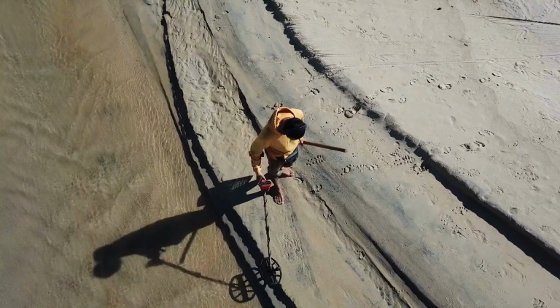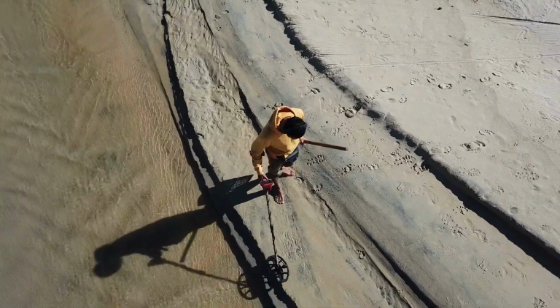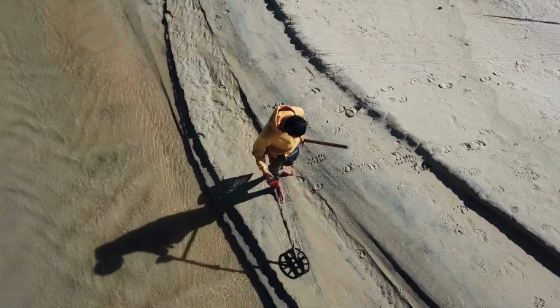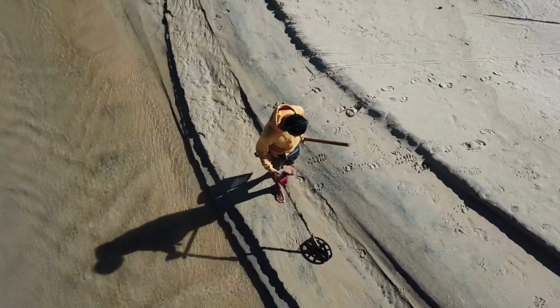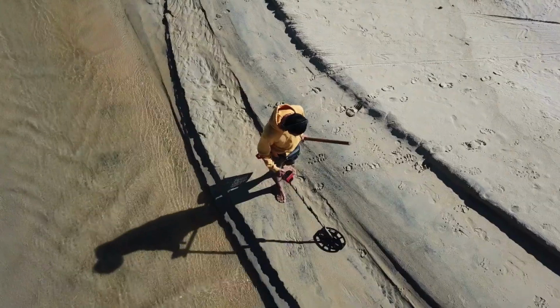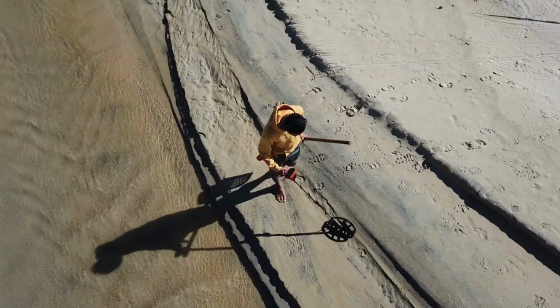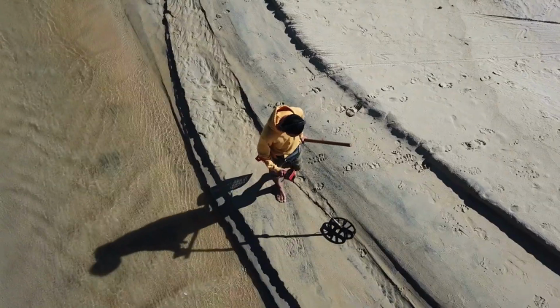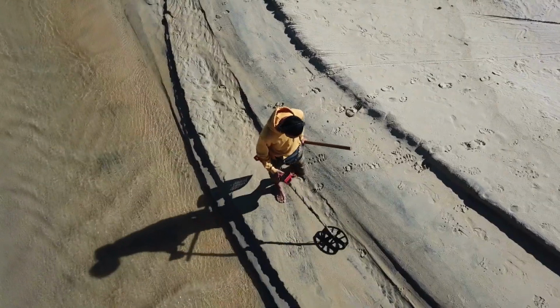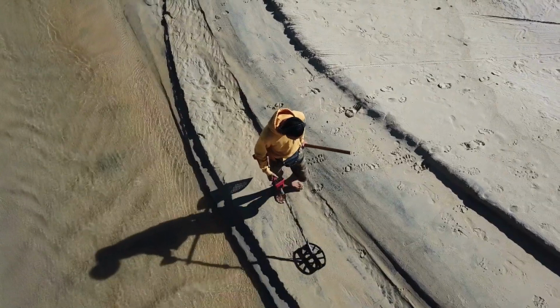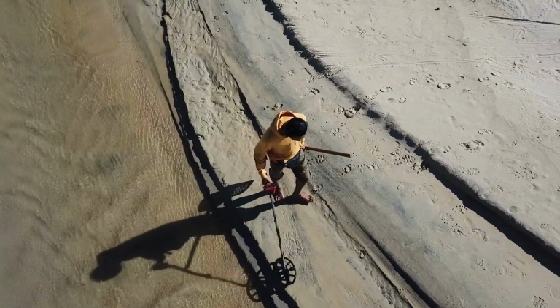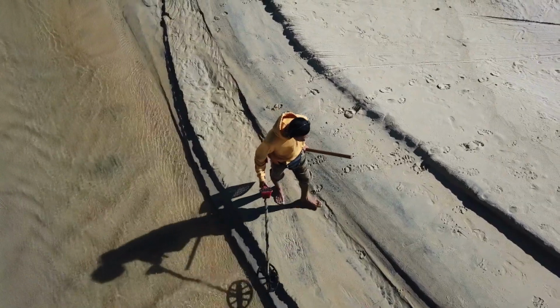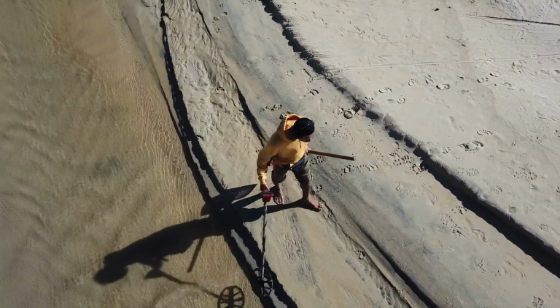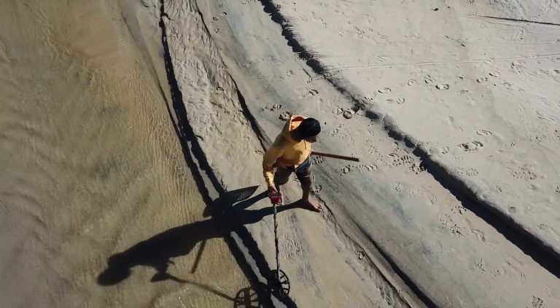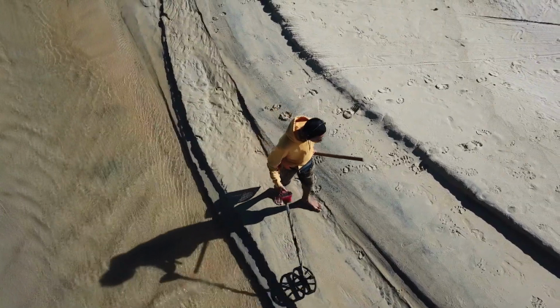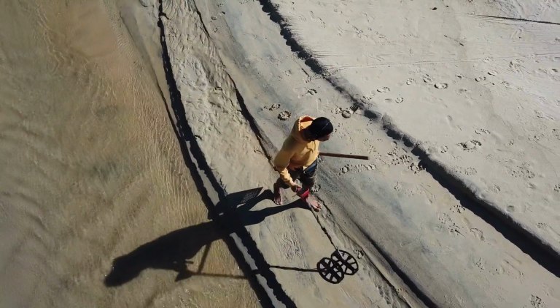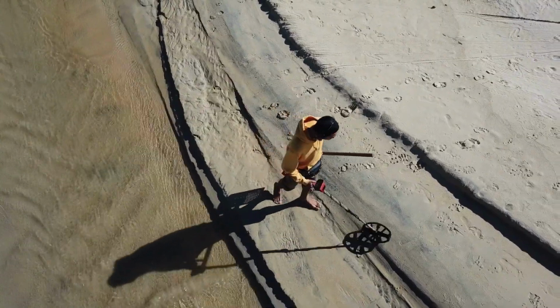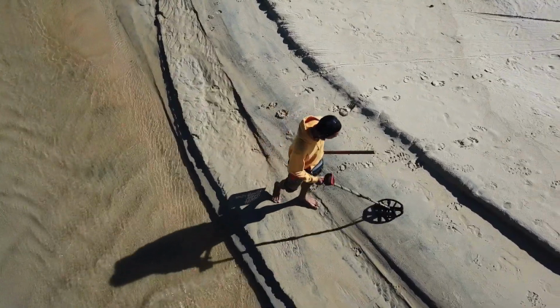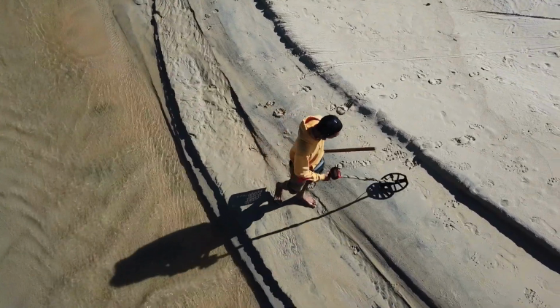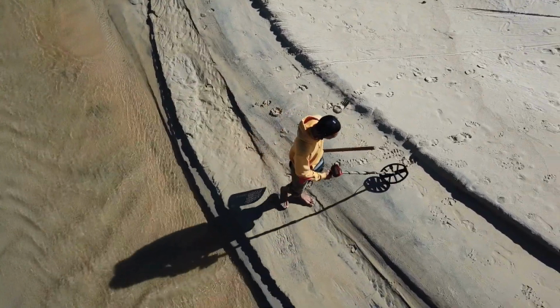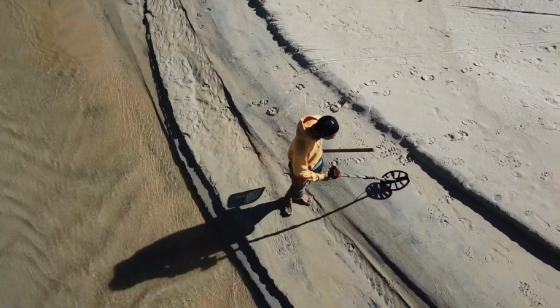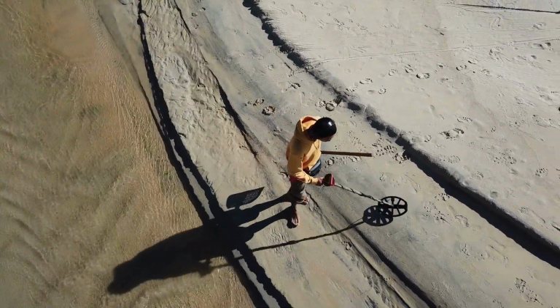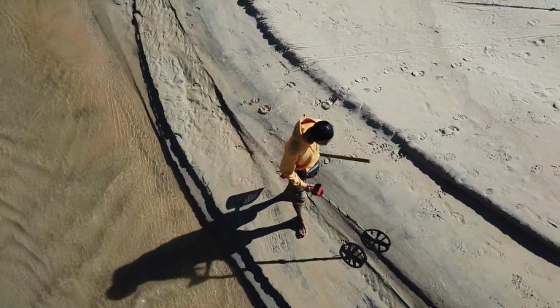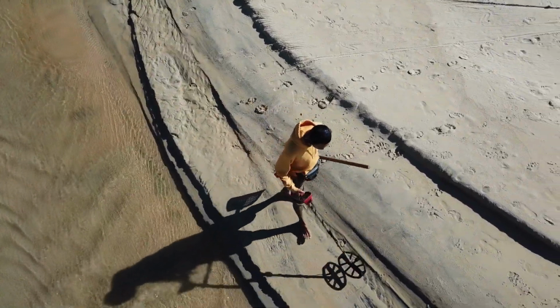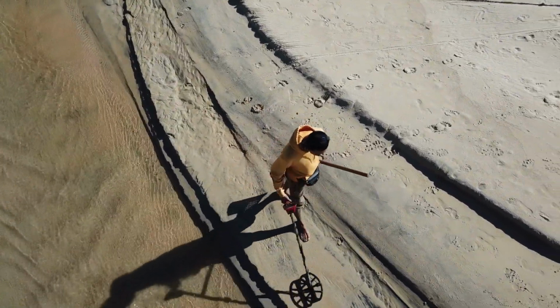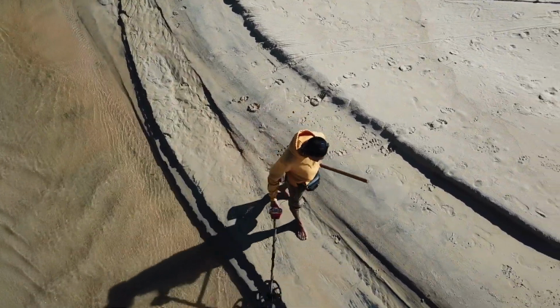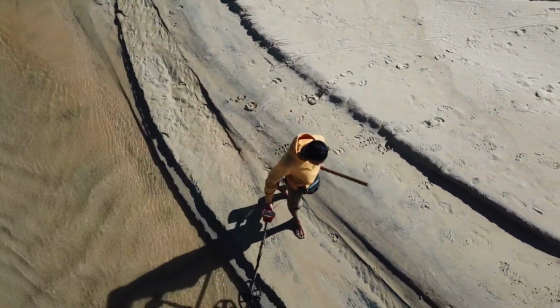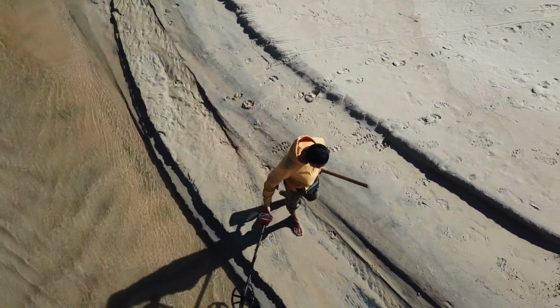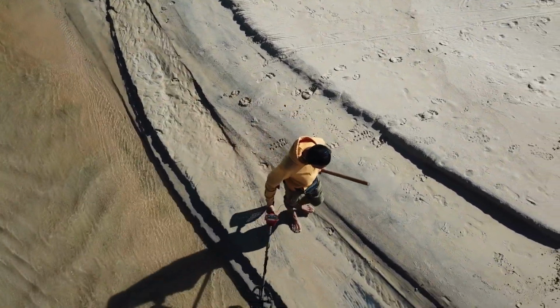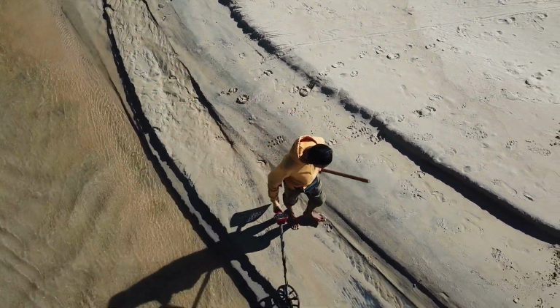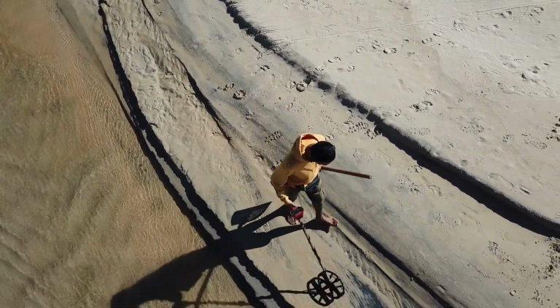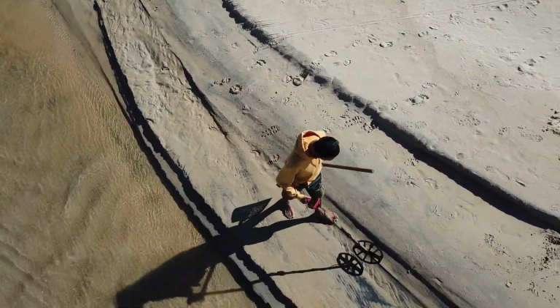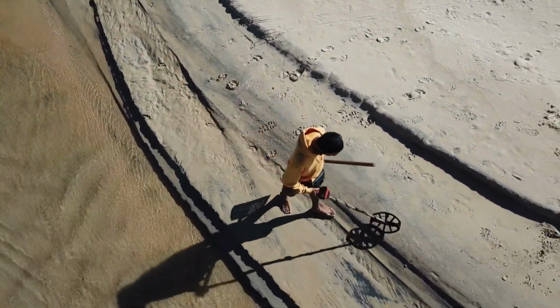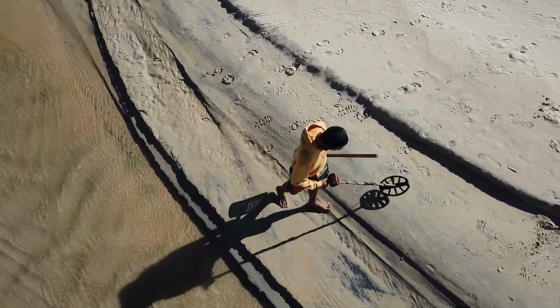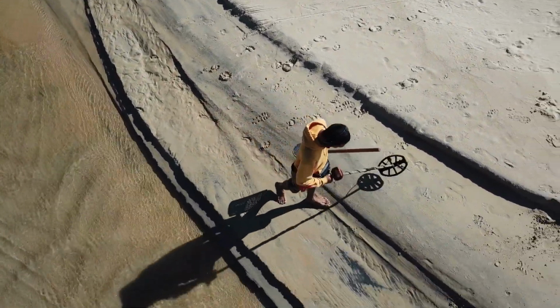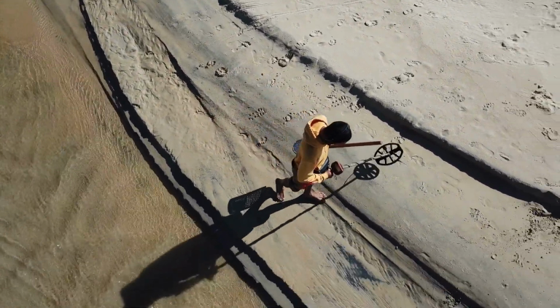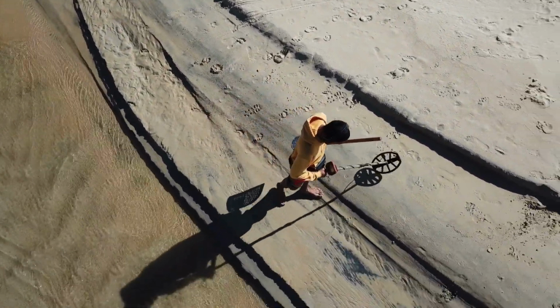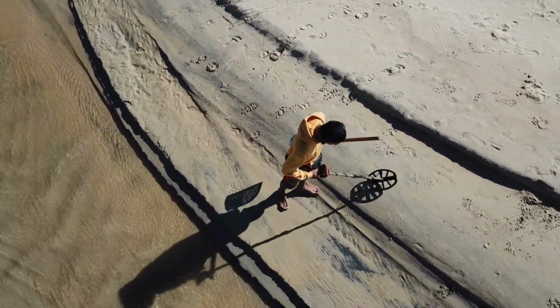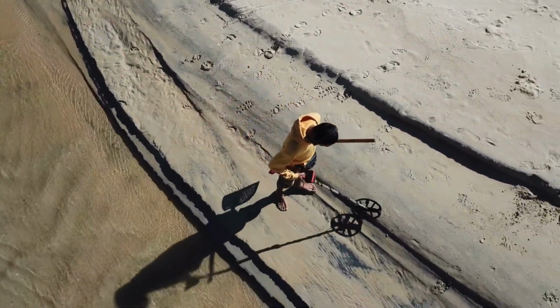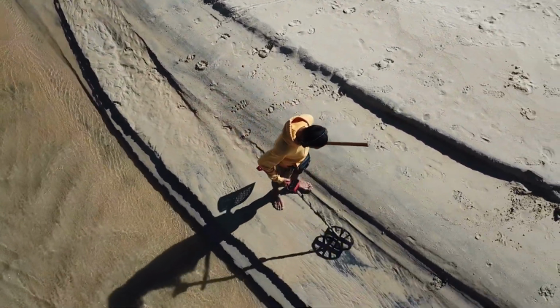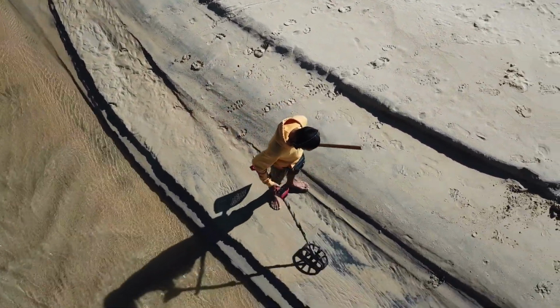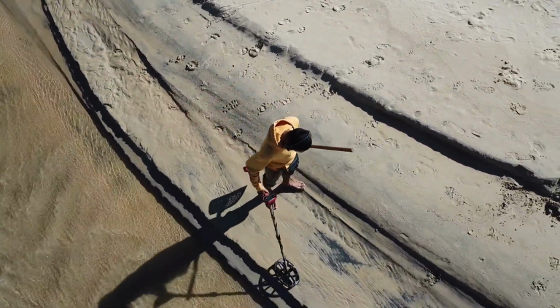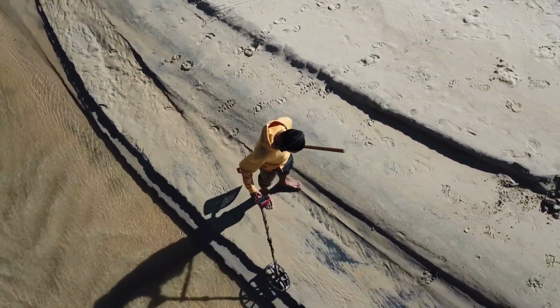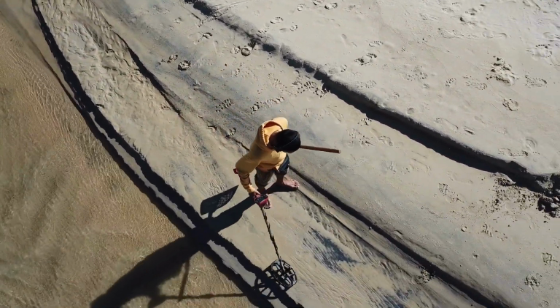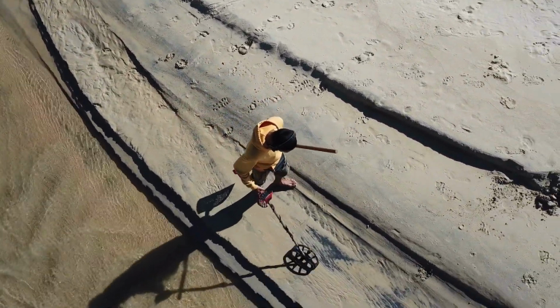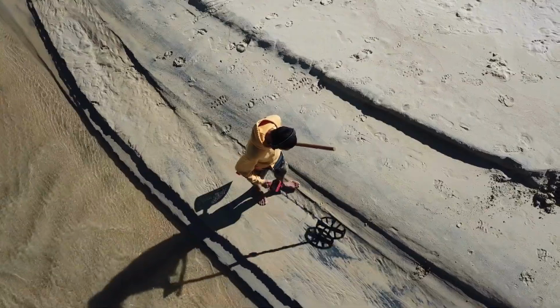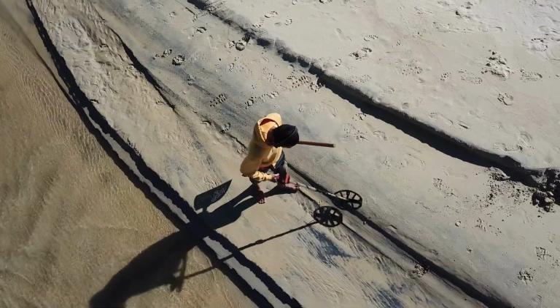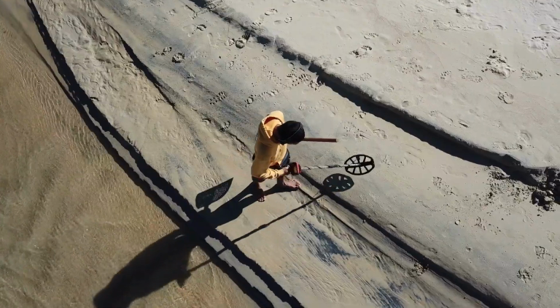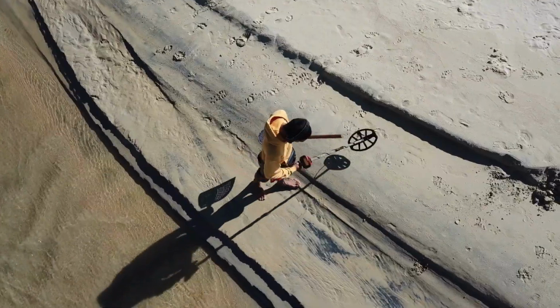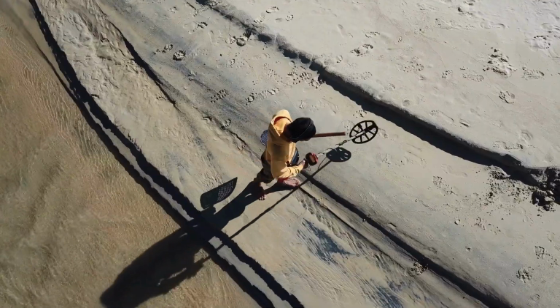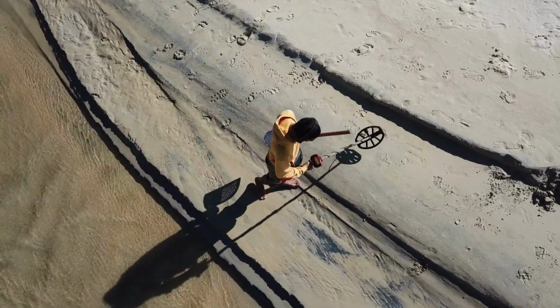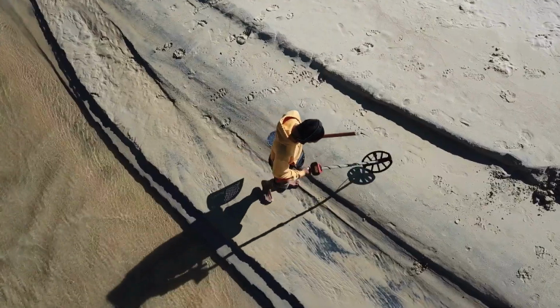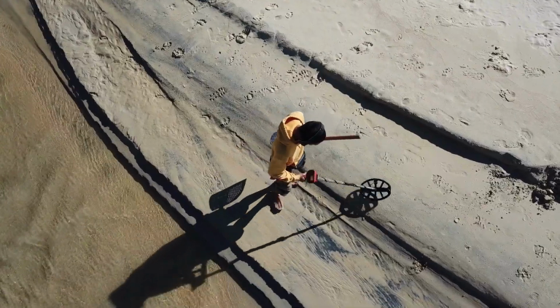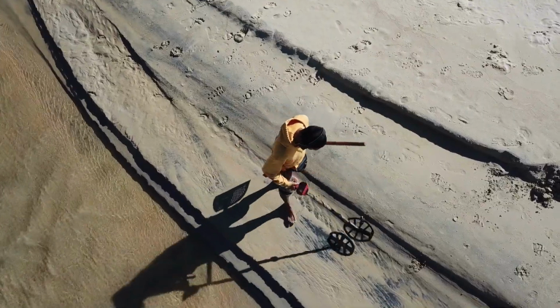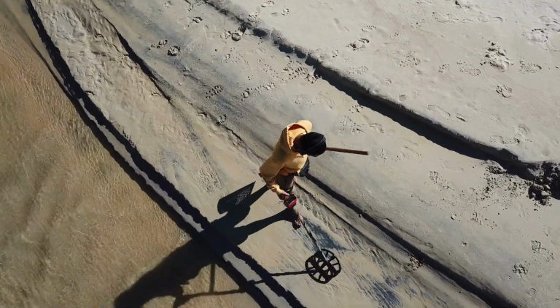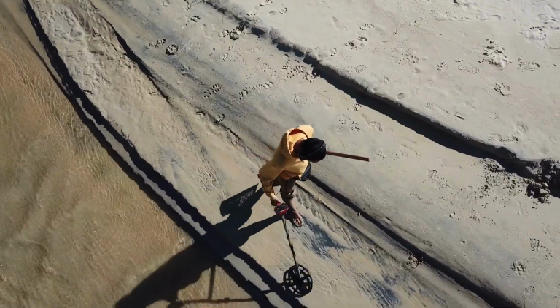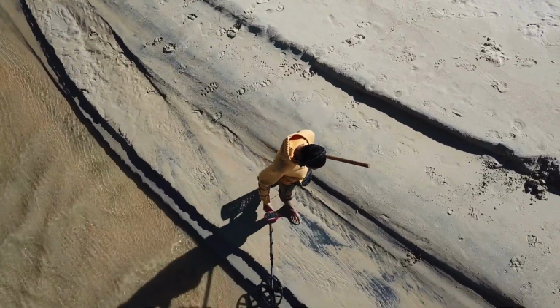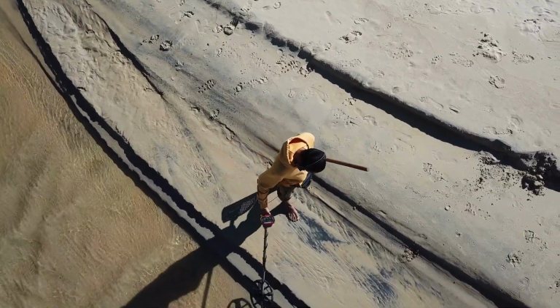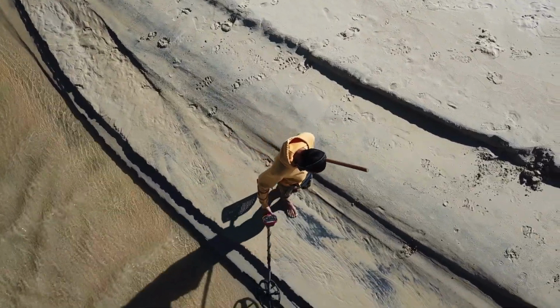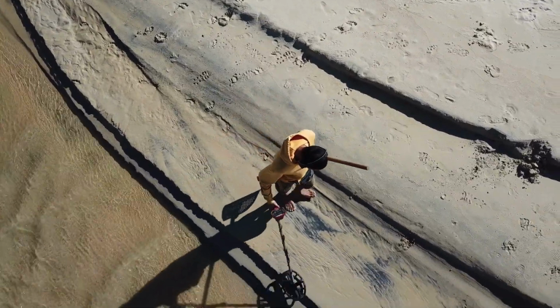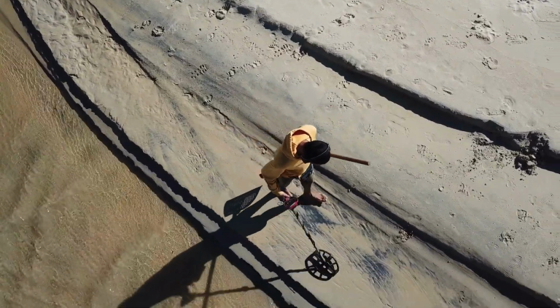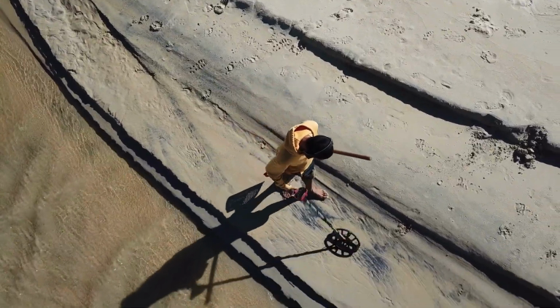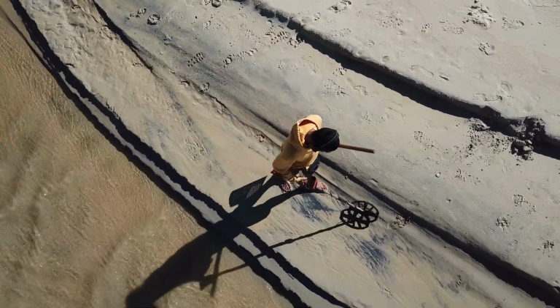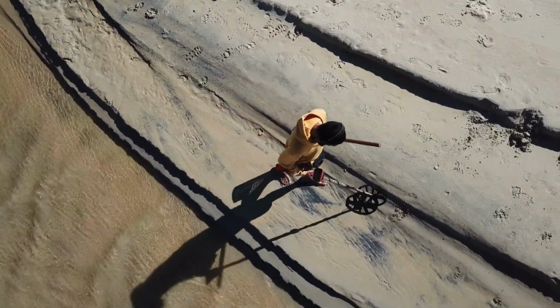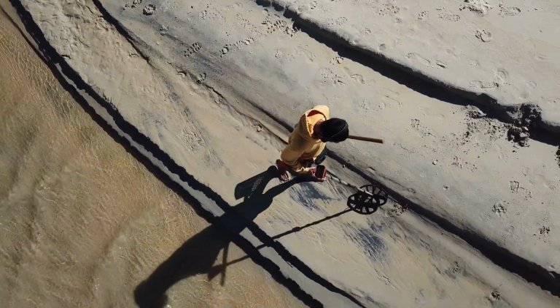Hi and welcome to this video. In this video, I am going to share four important reasons why you should use headphones while metal detecting.